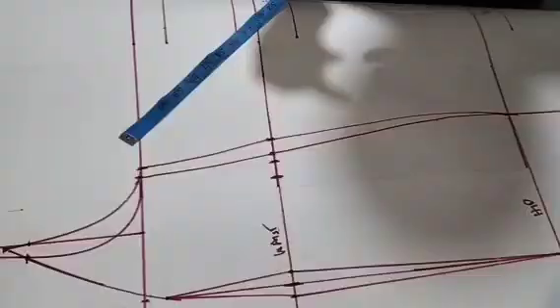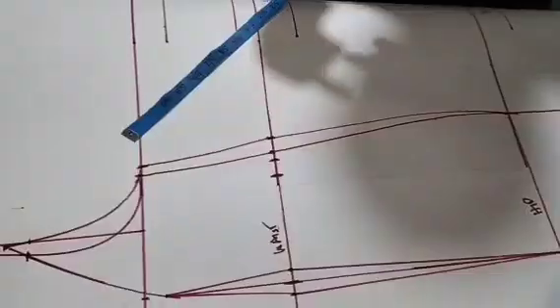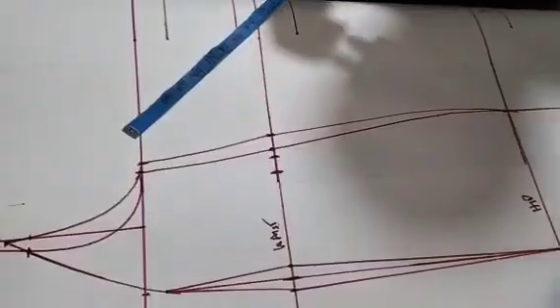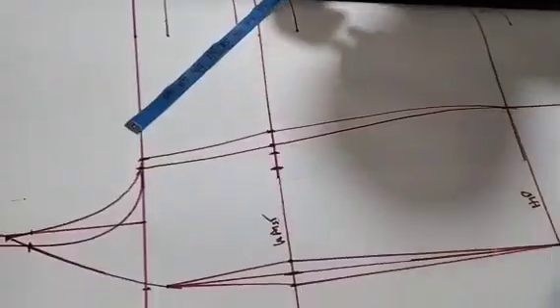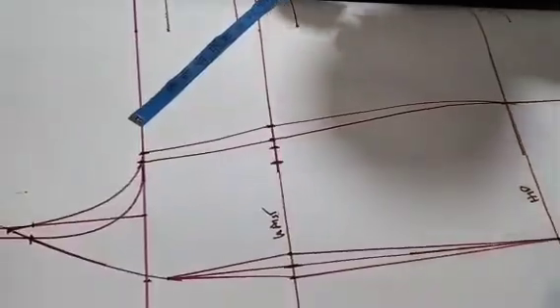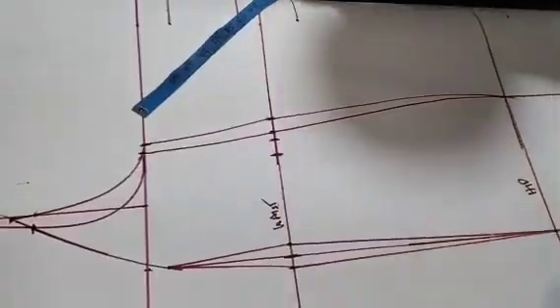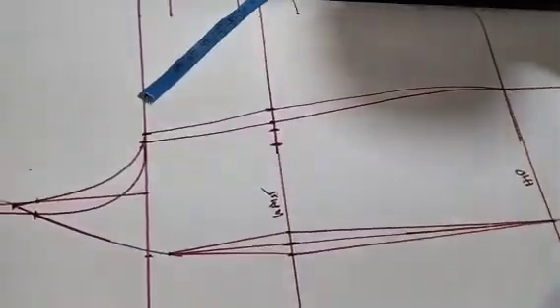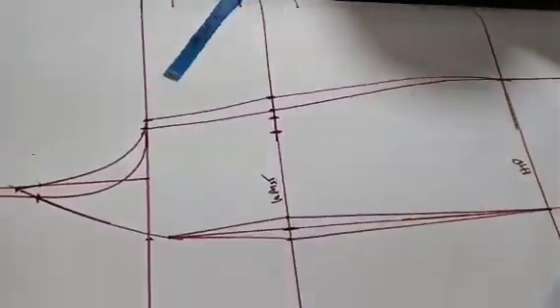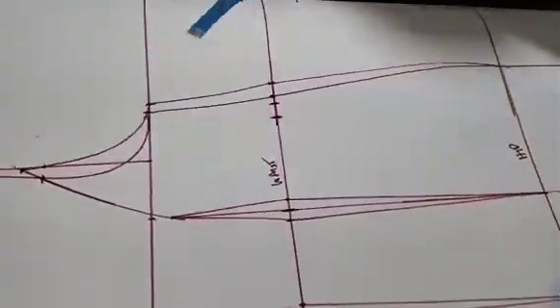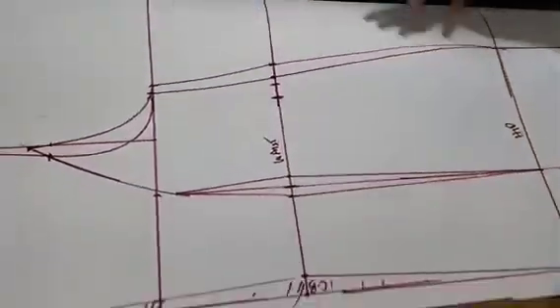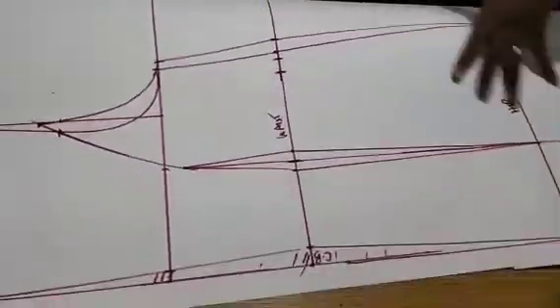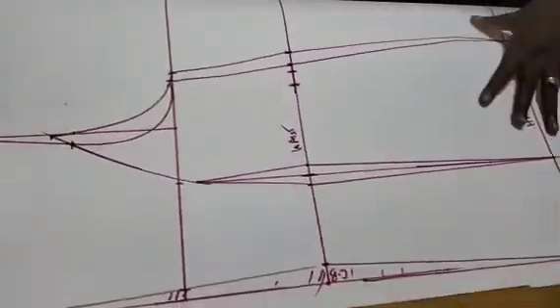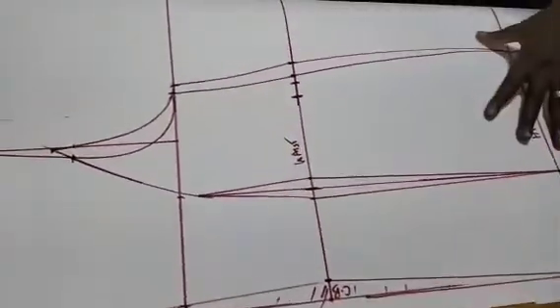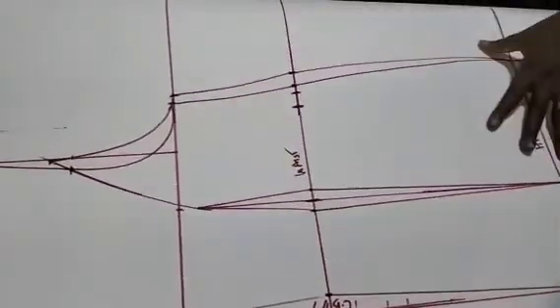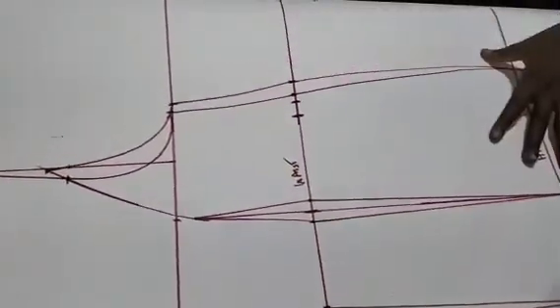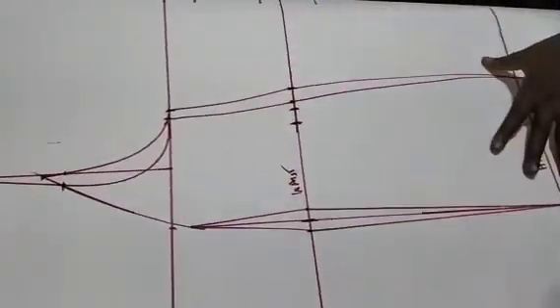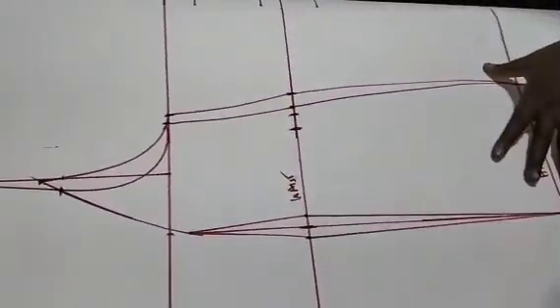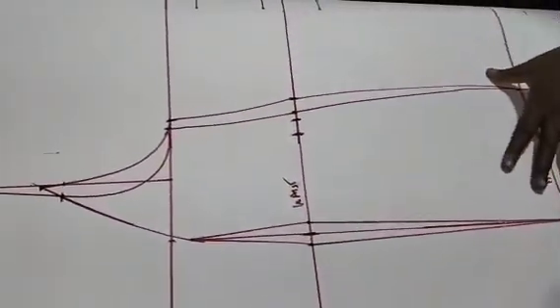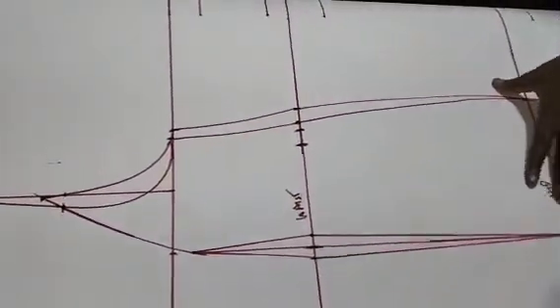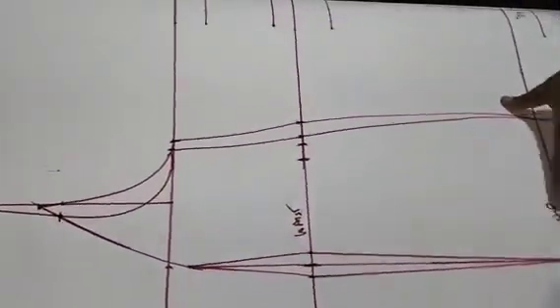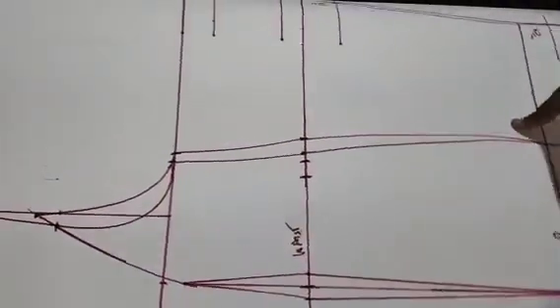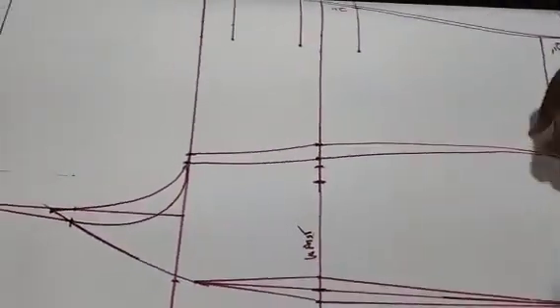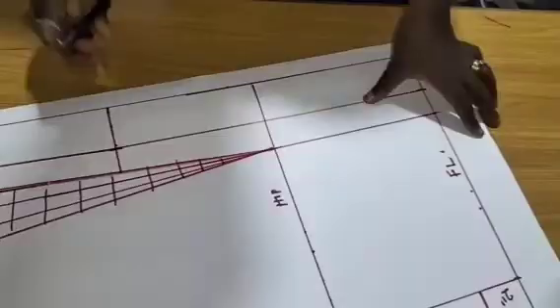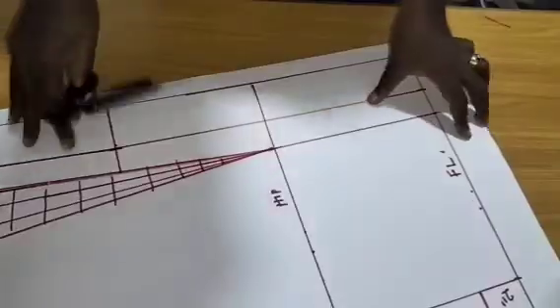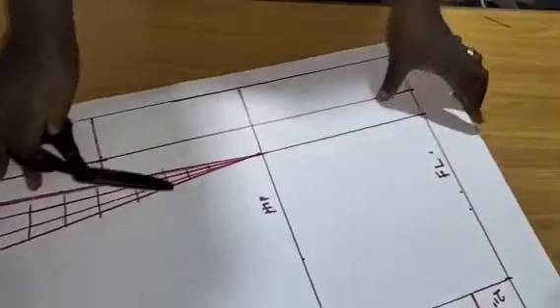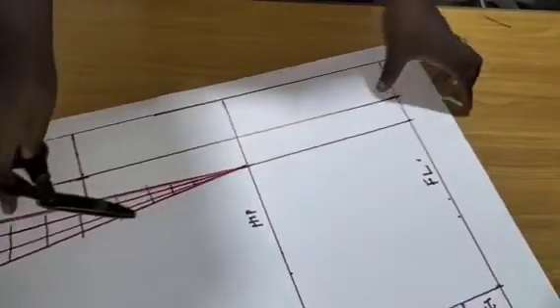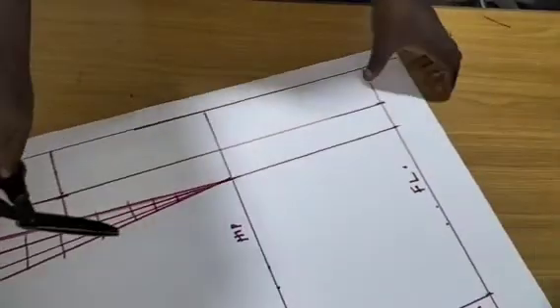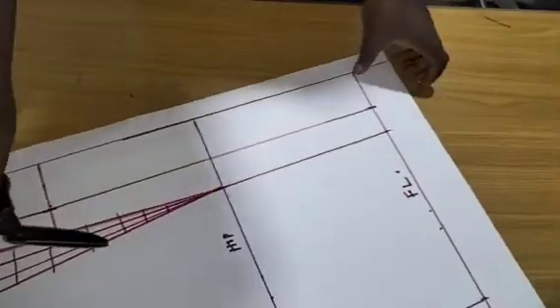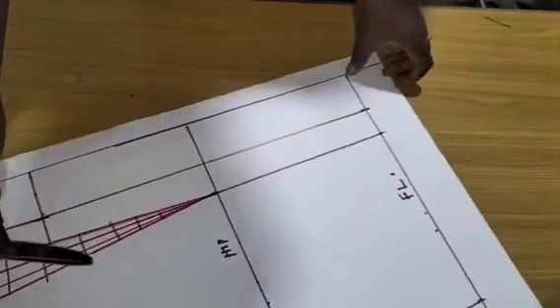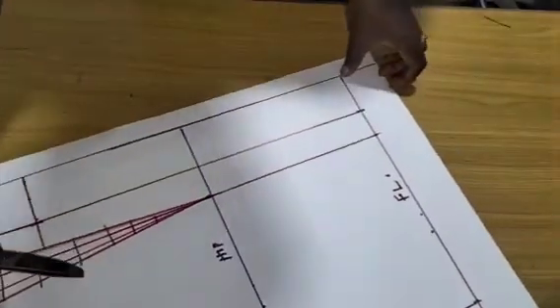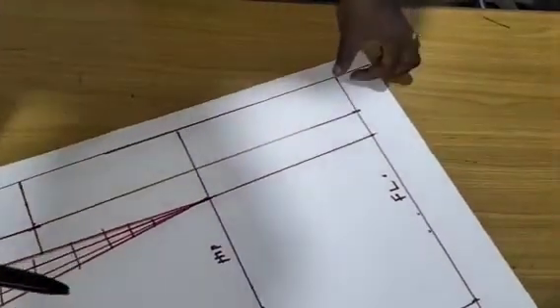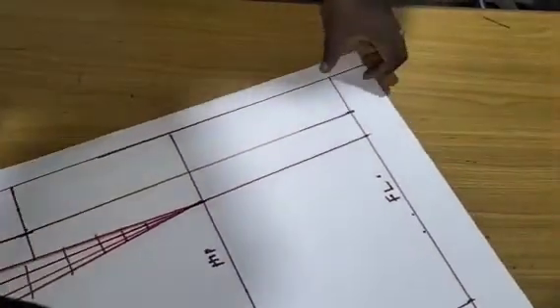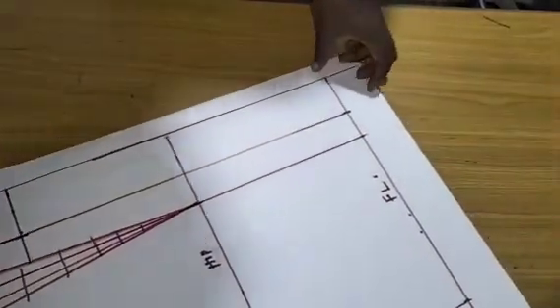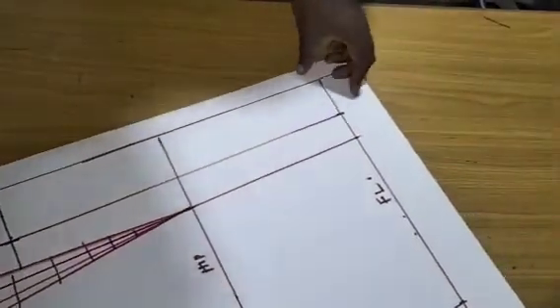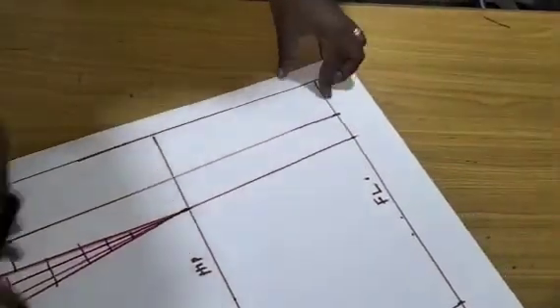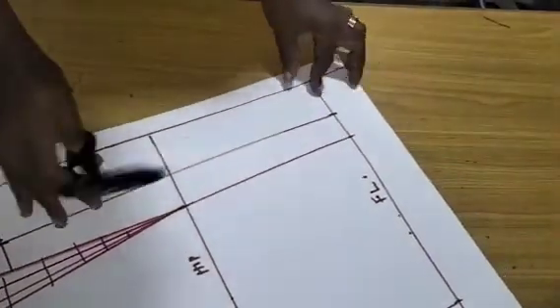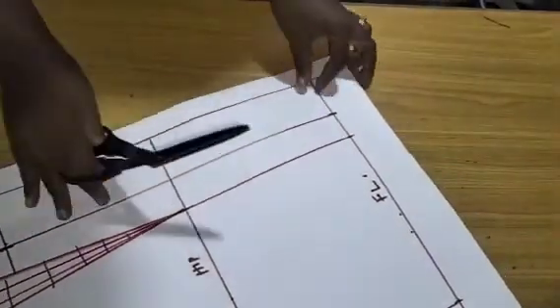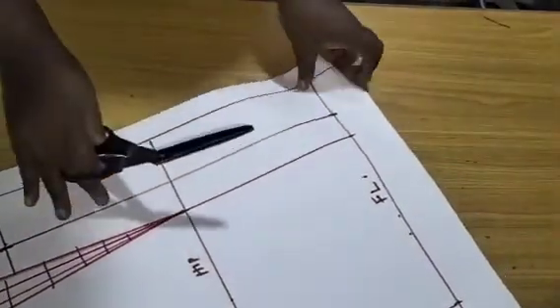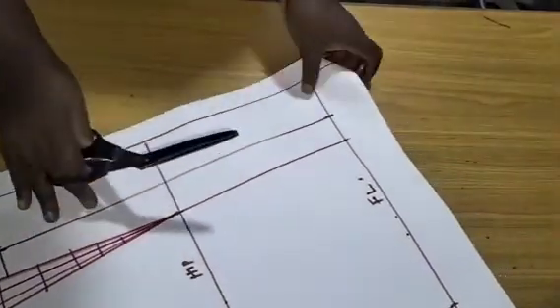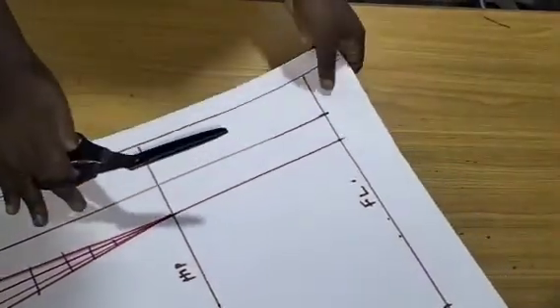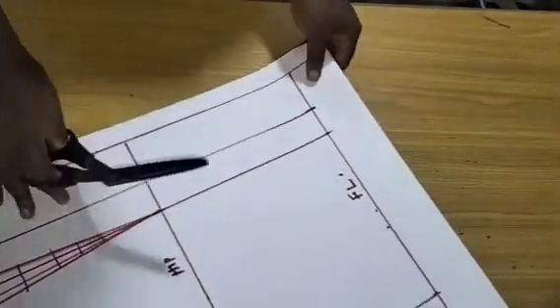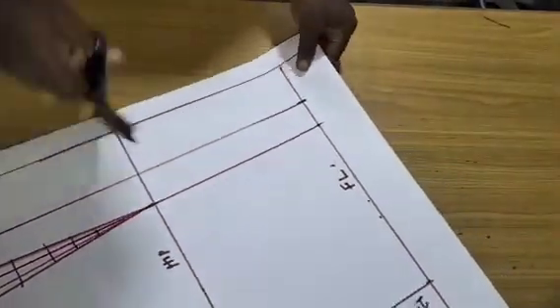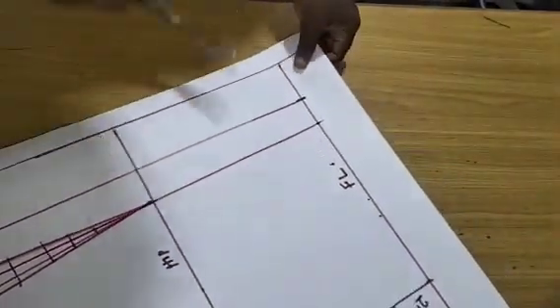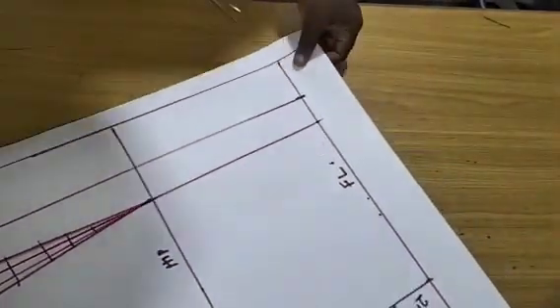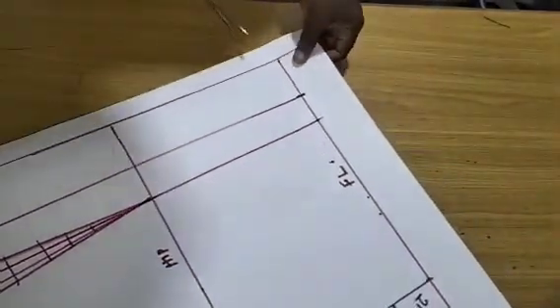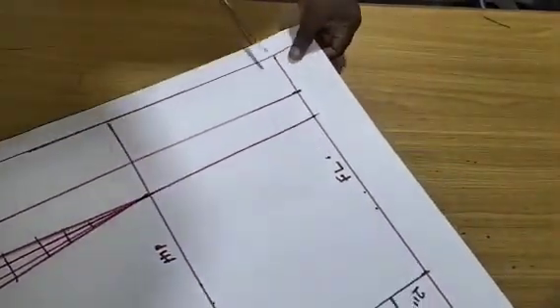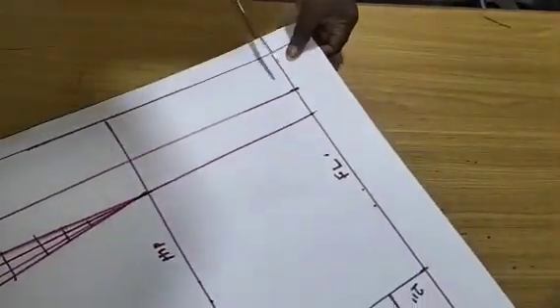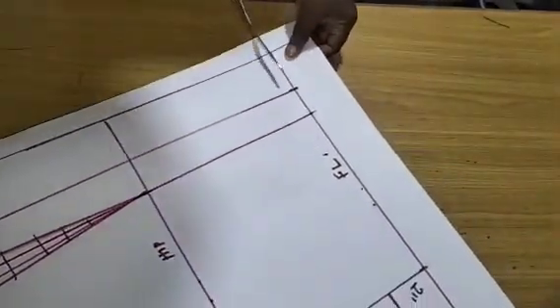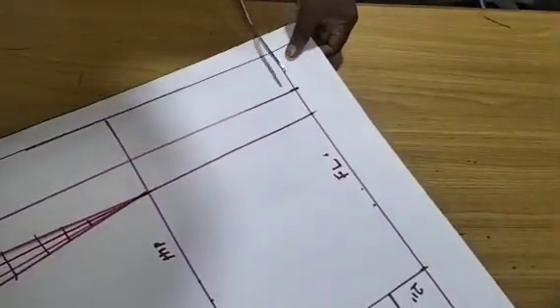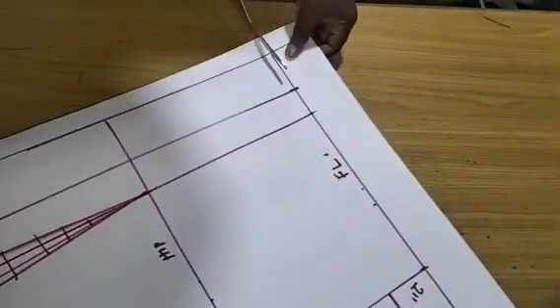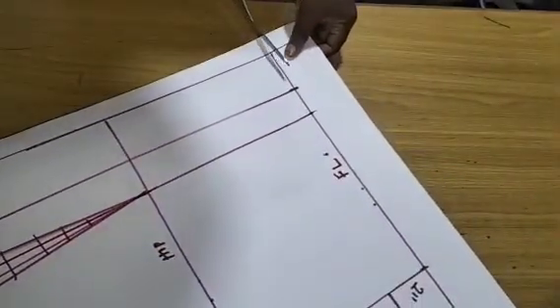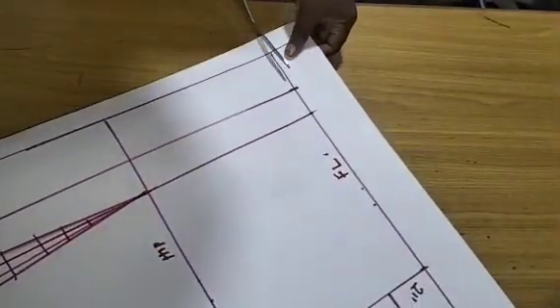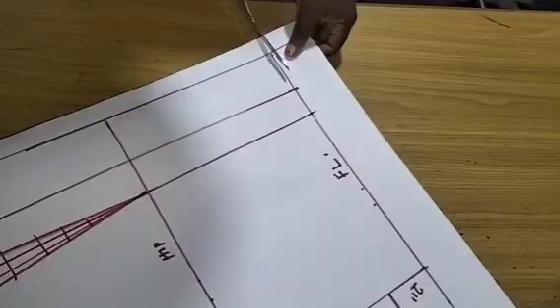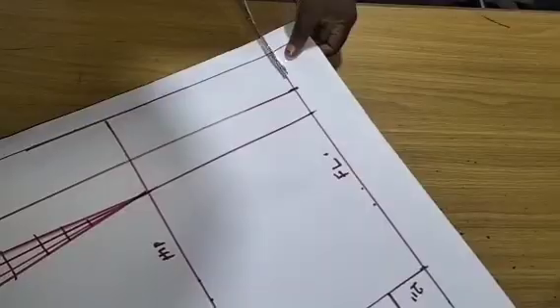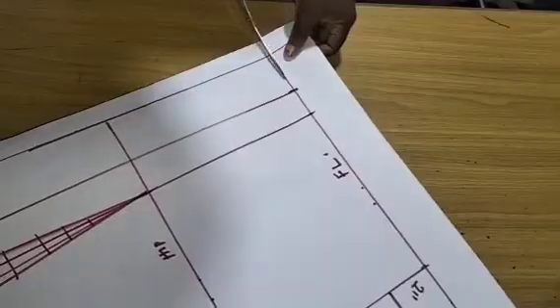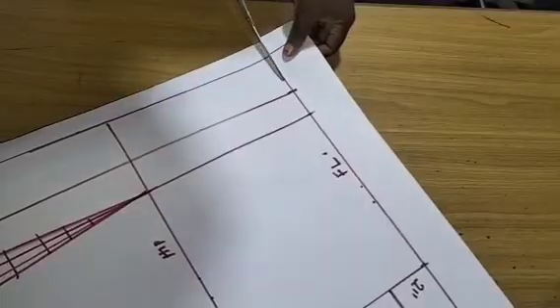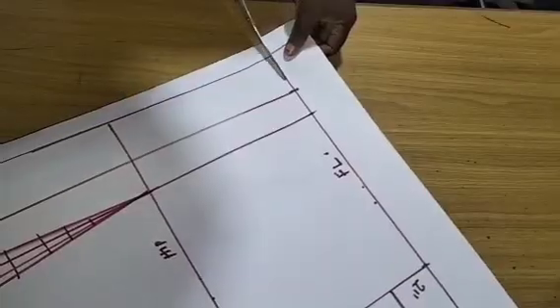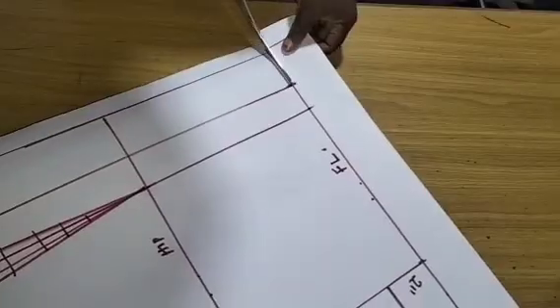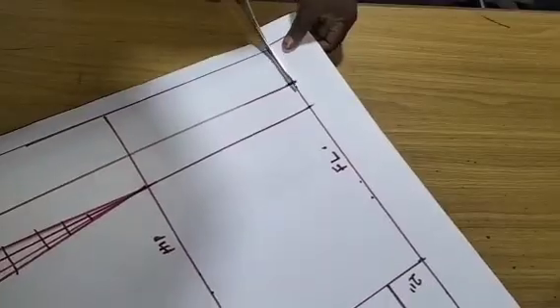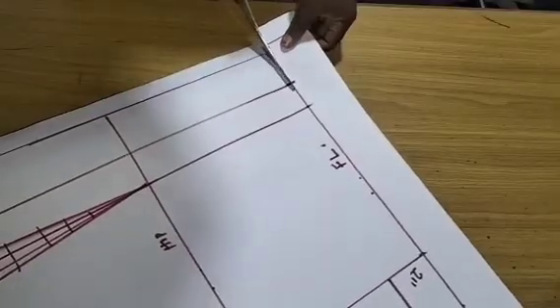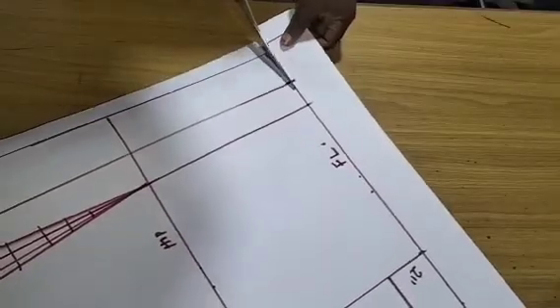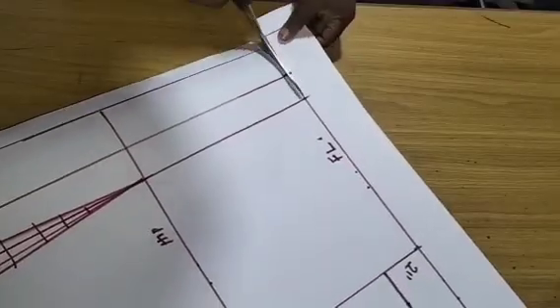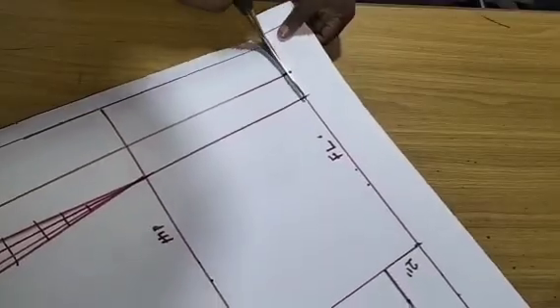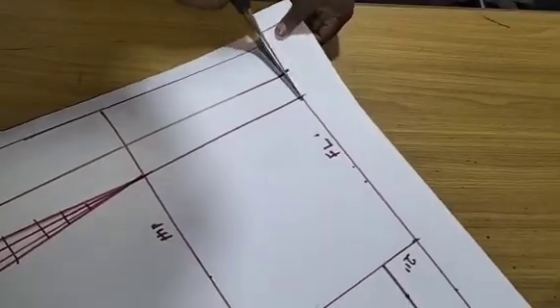I'm going to cut my pattern from the two pieces now.